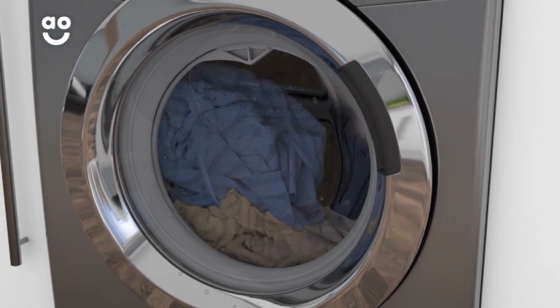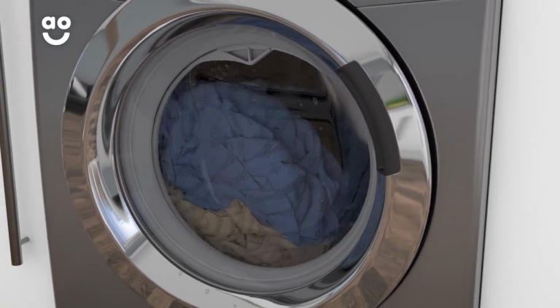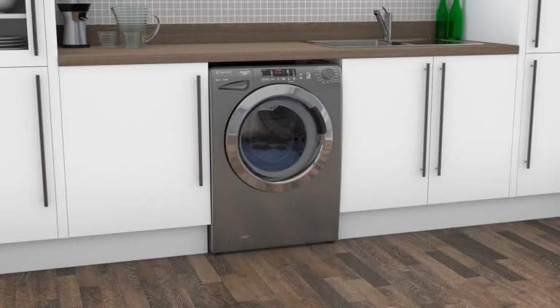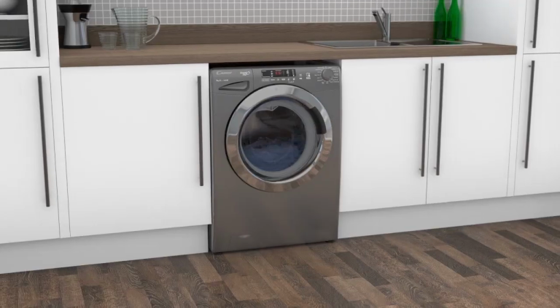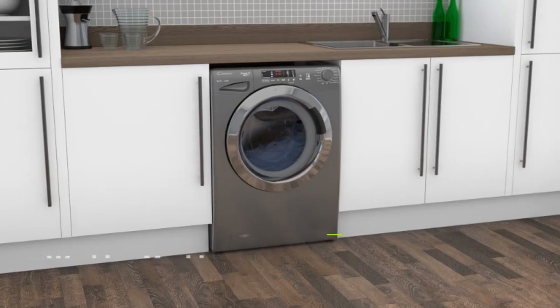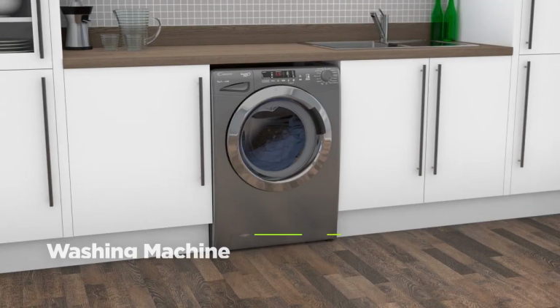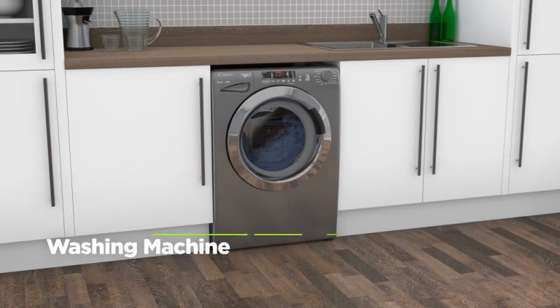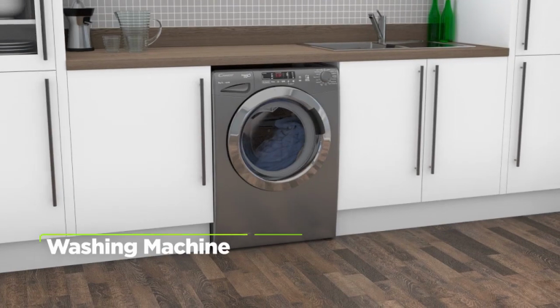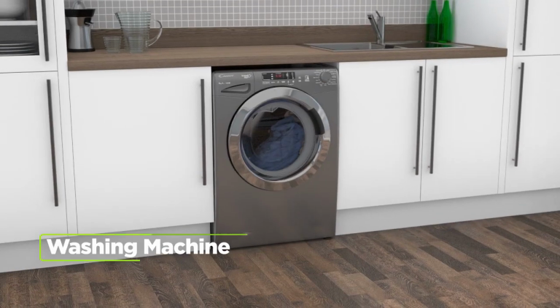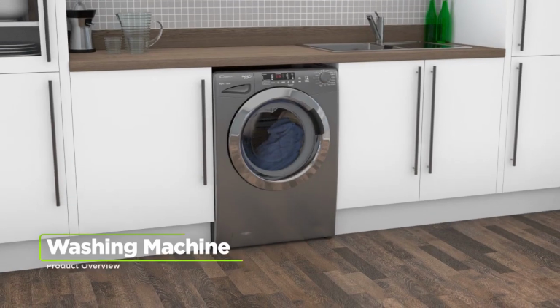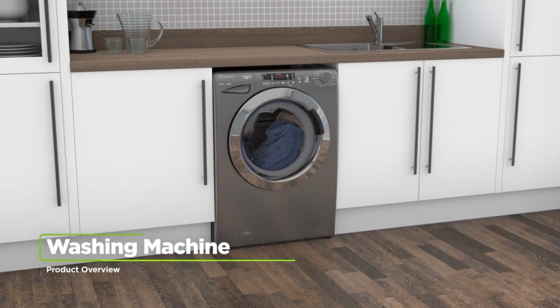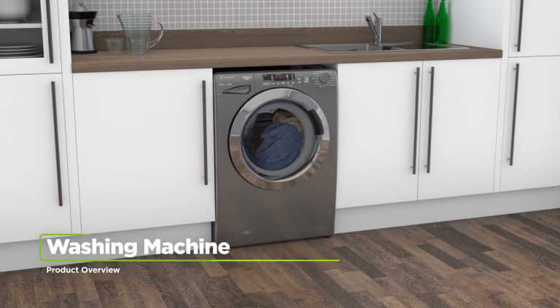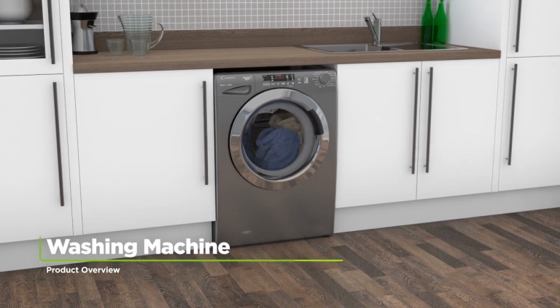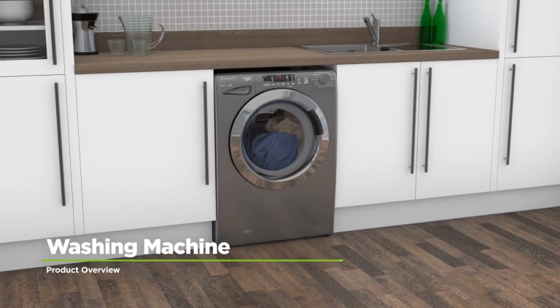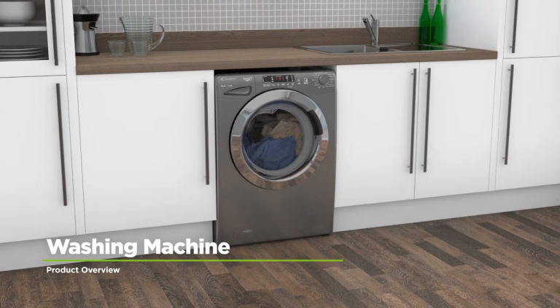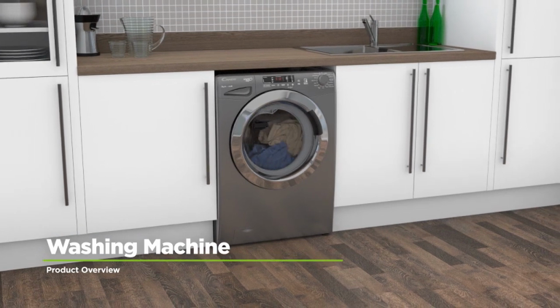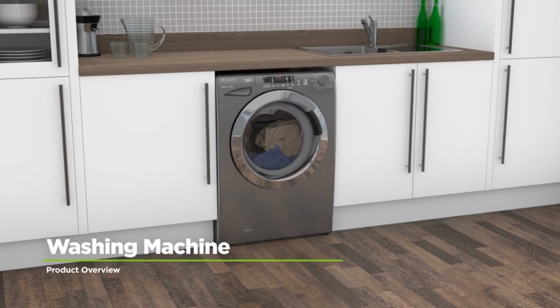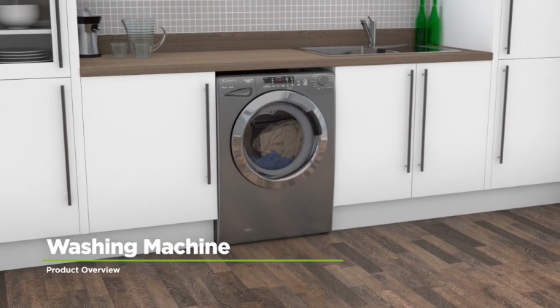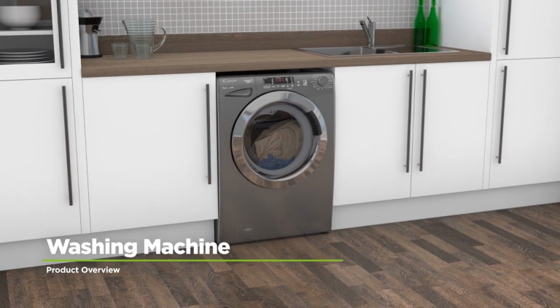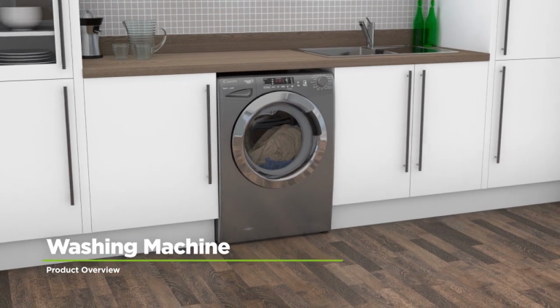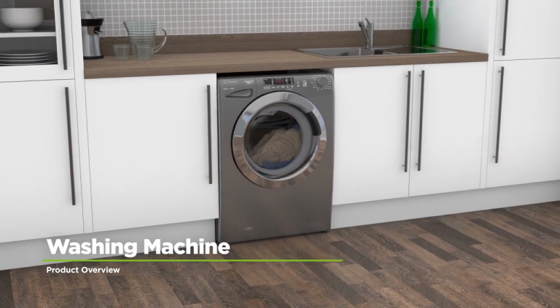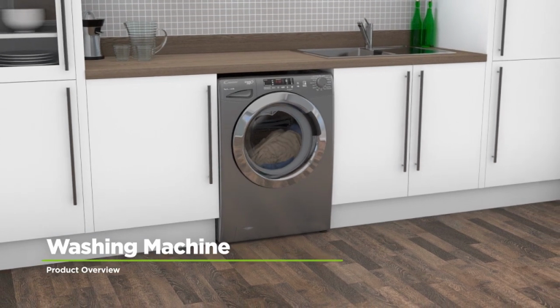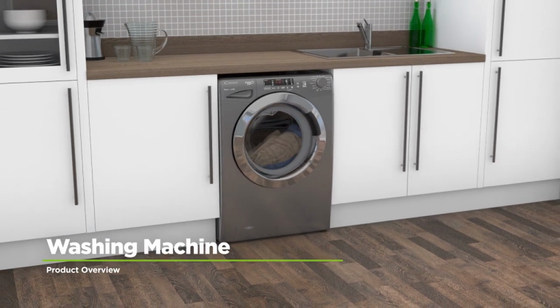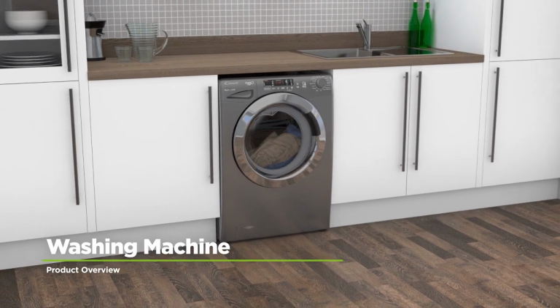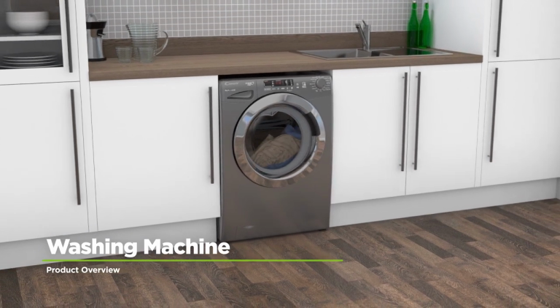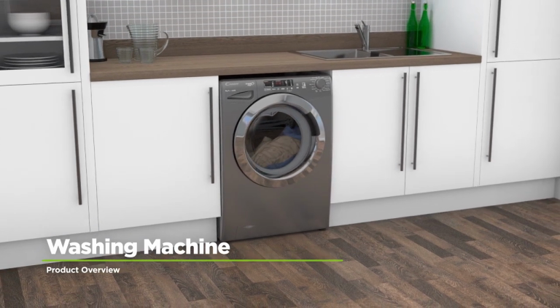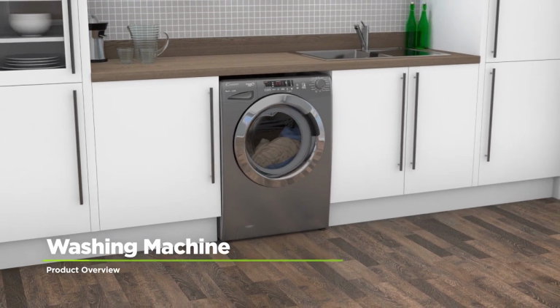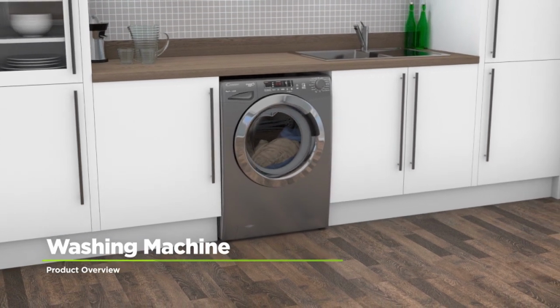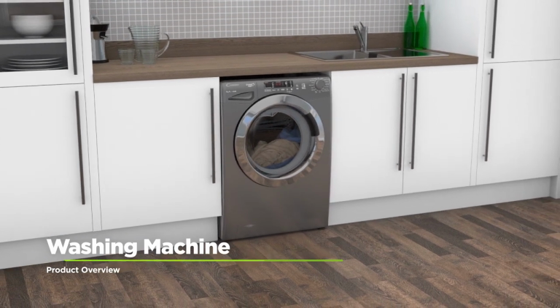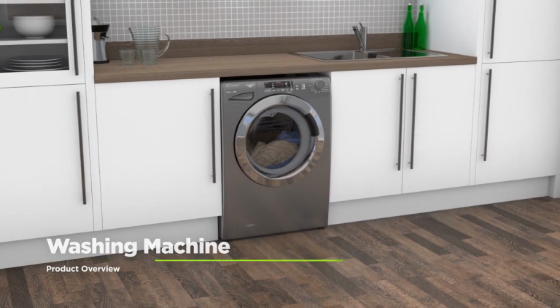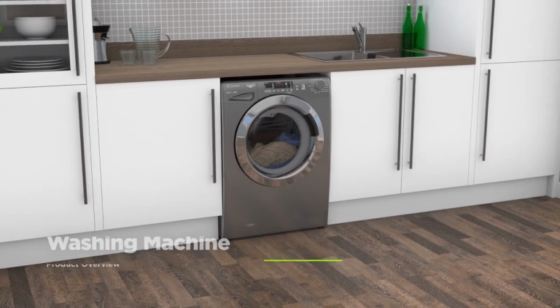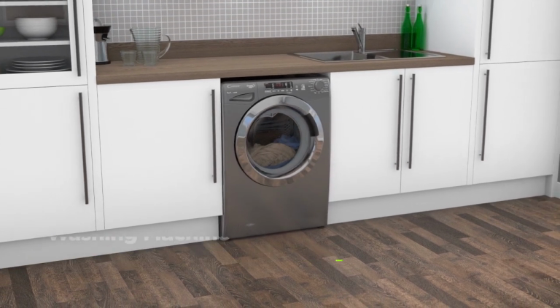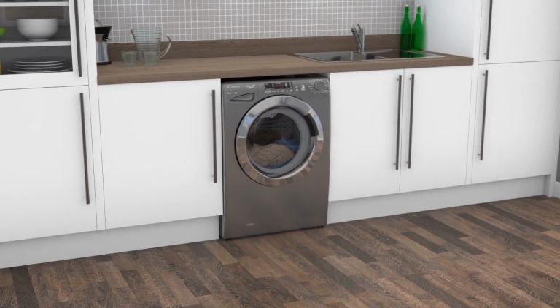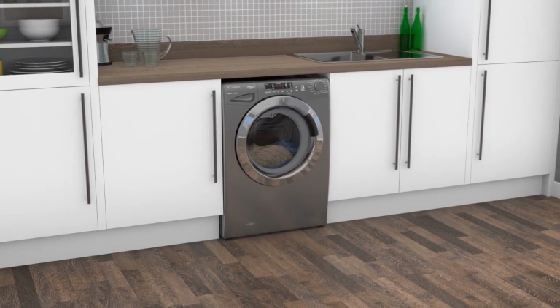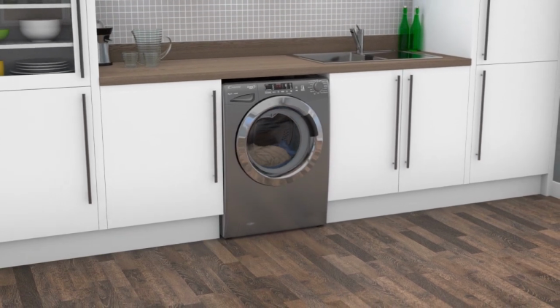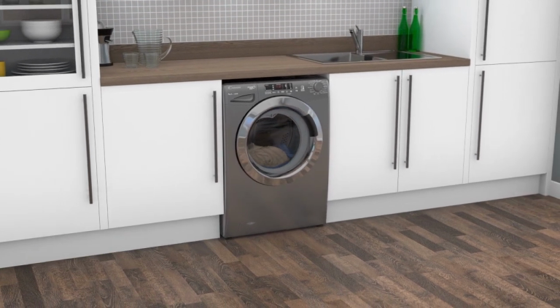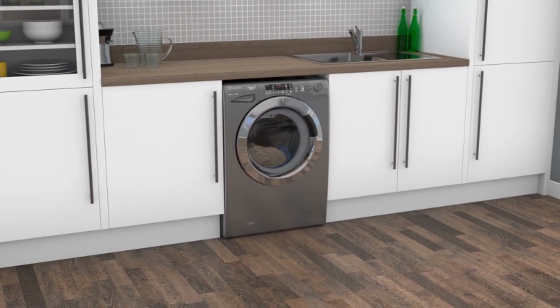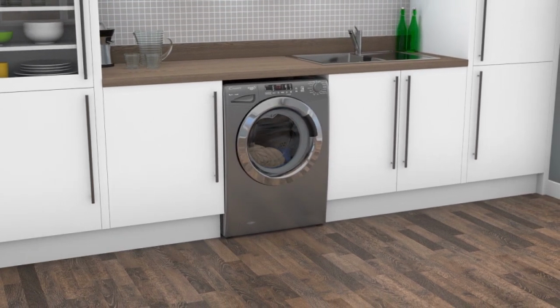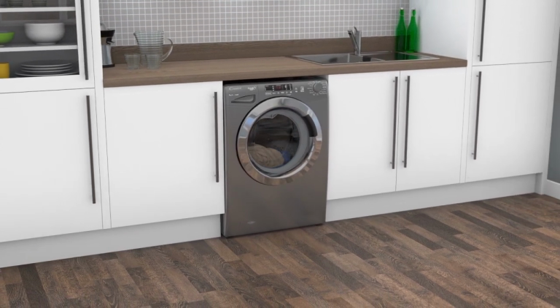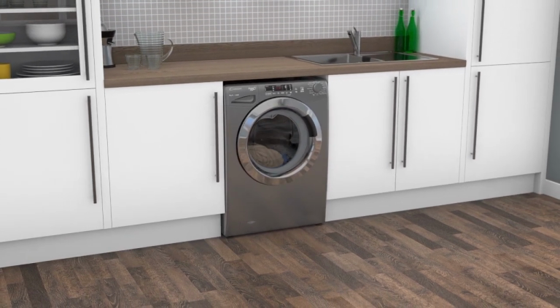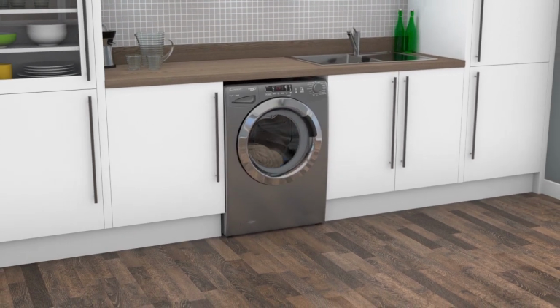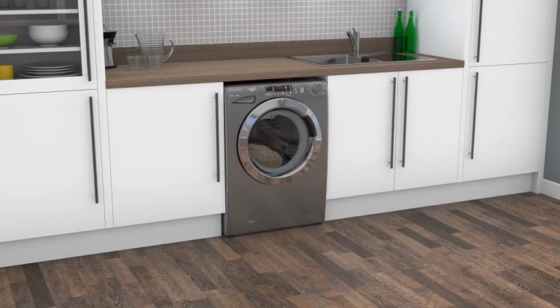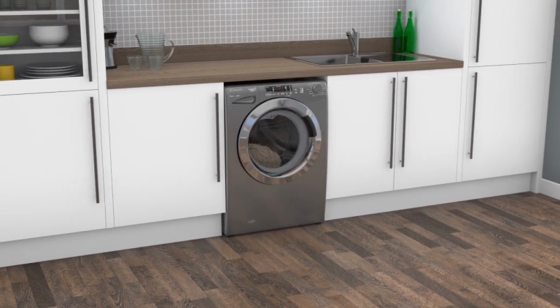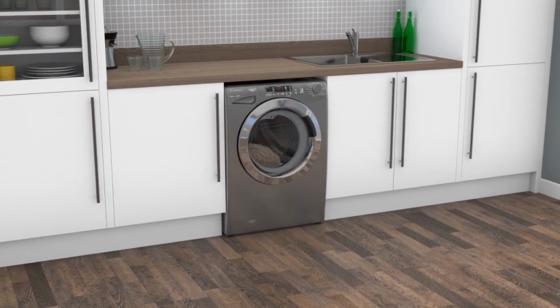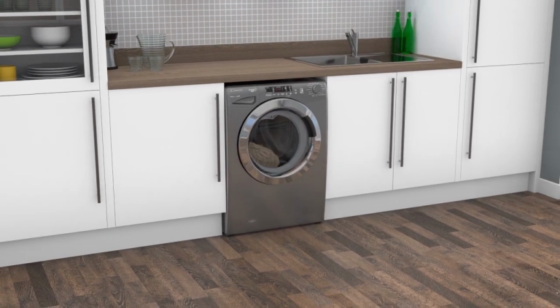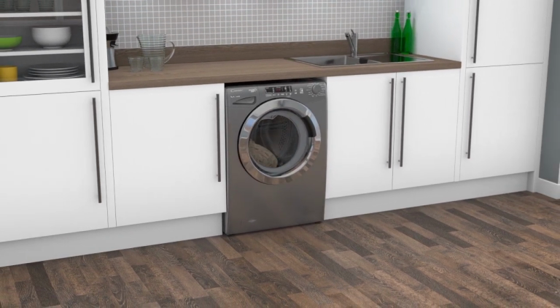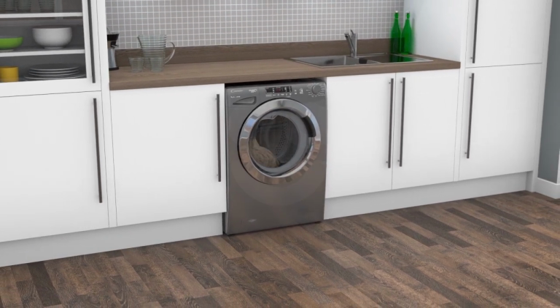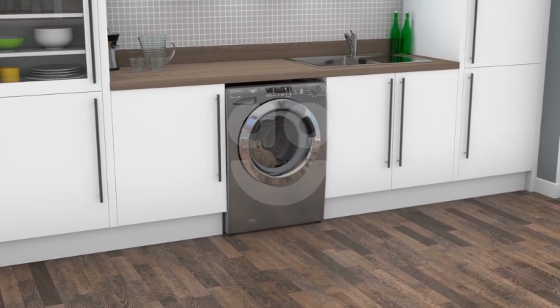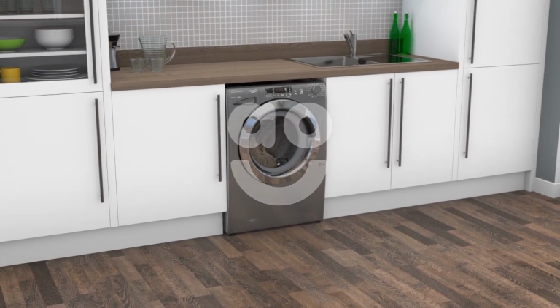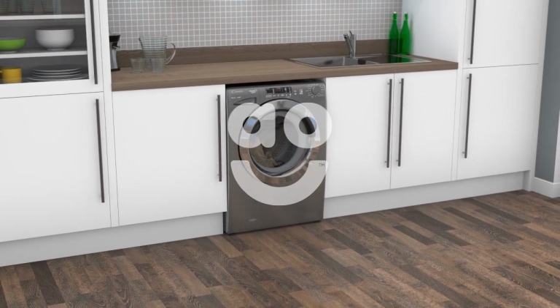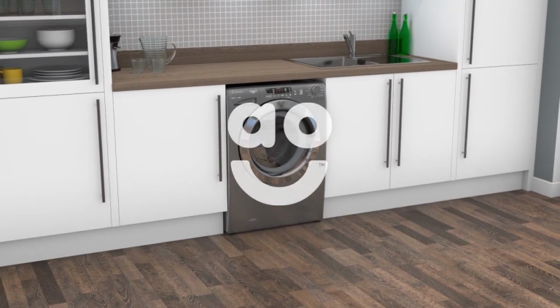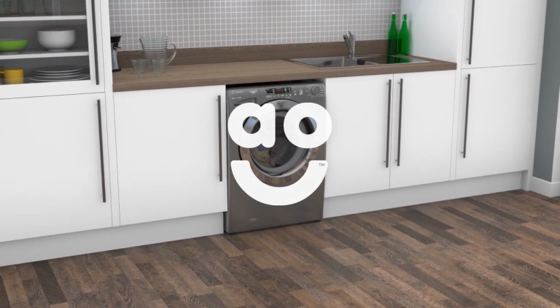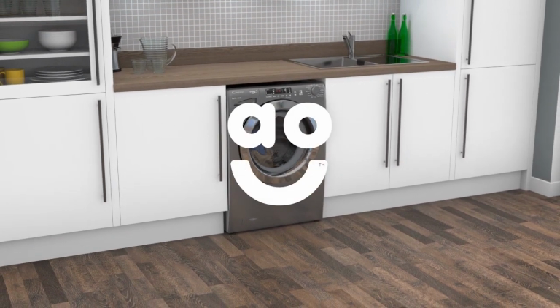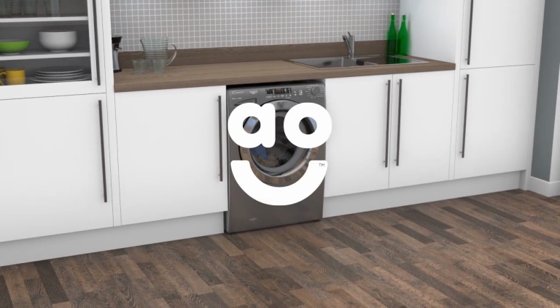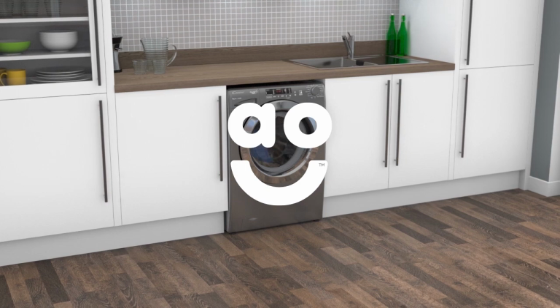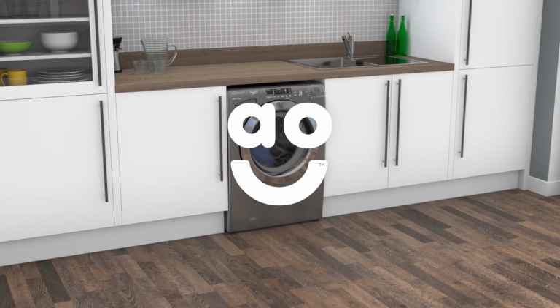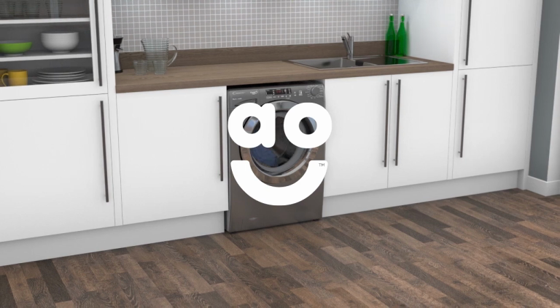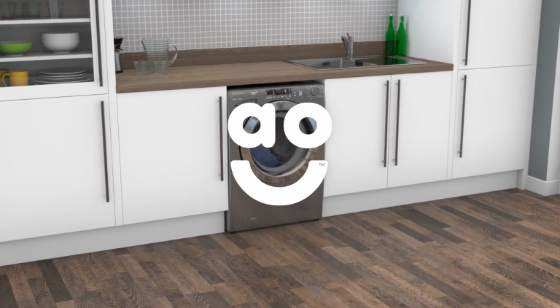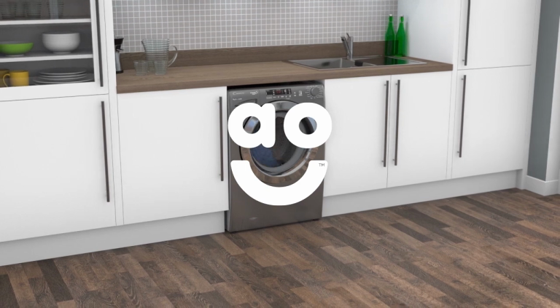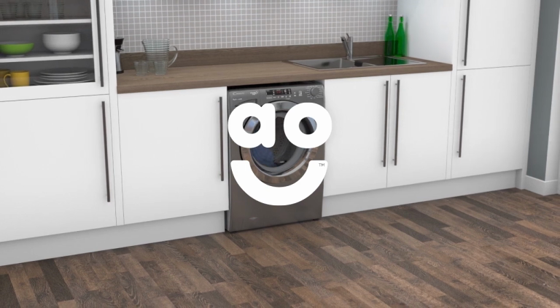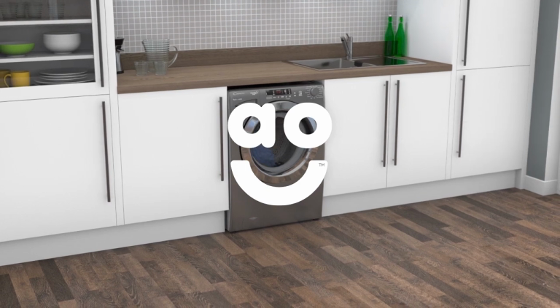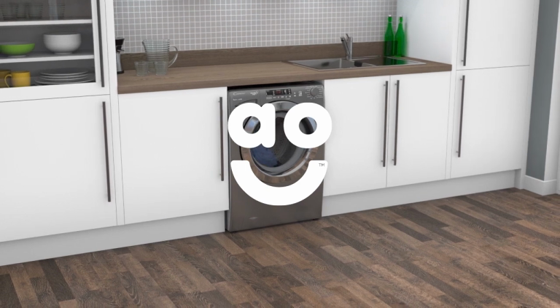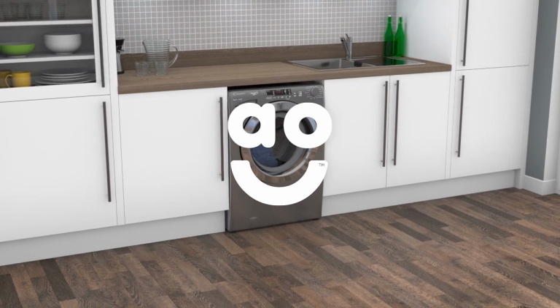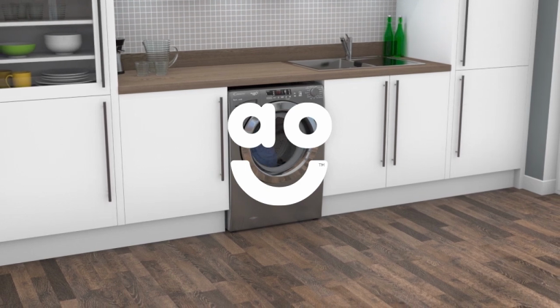If you're looking for an eco-friendly washing machine with innovative features and a stylish design, this model from Kandy is an excellent choice.